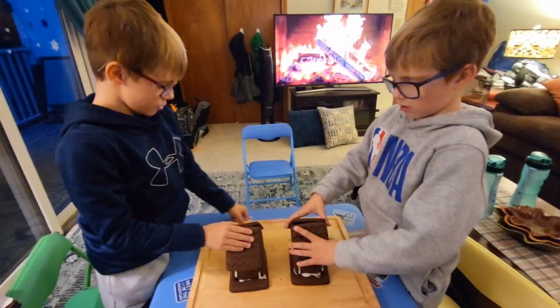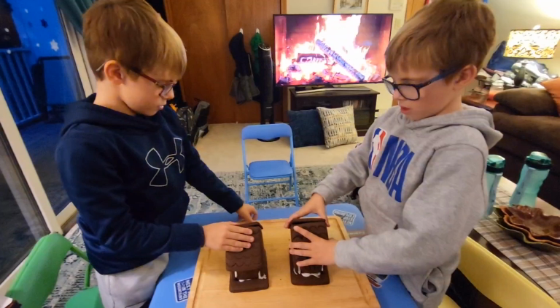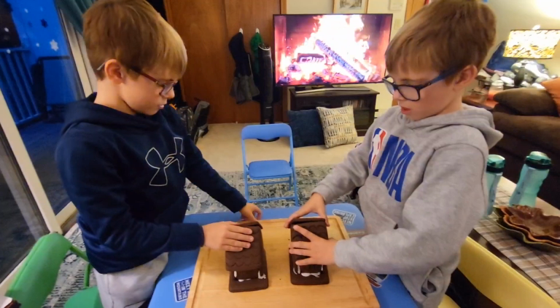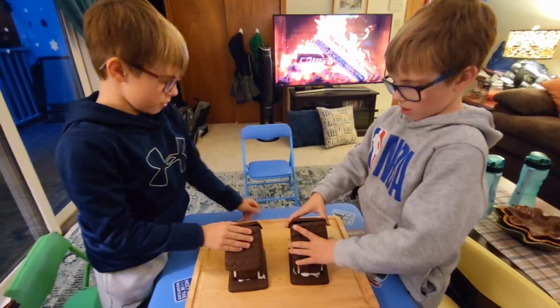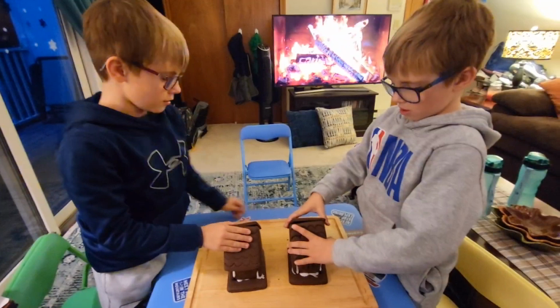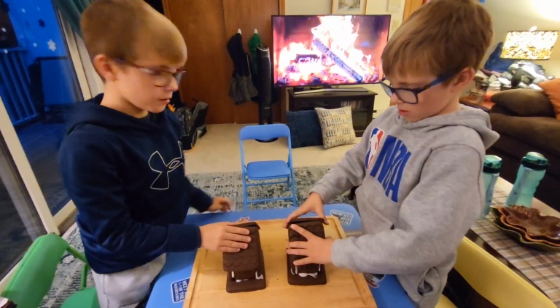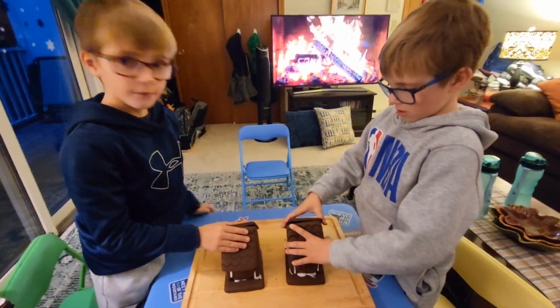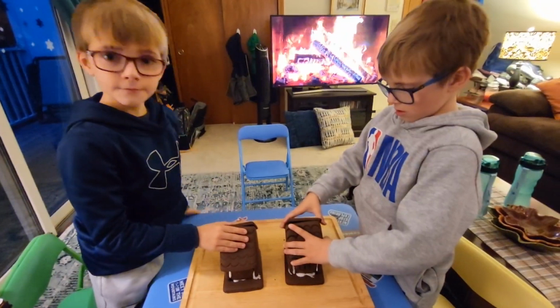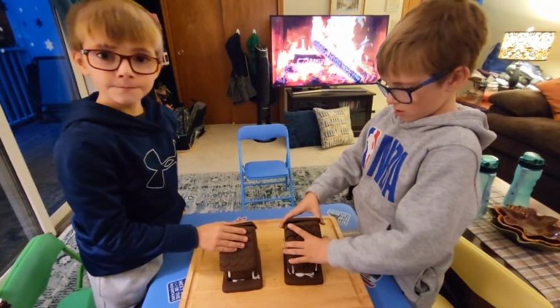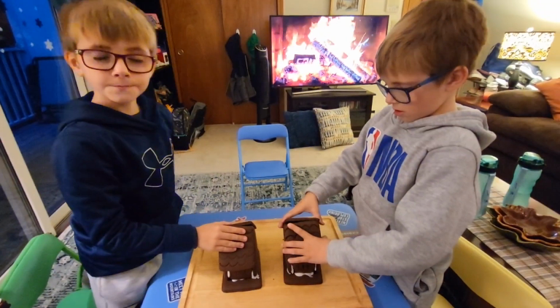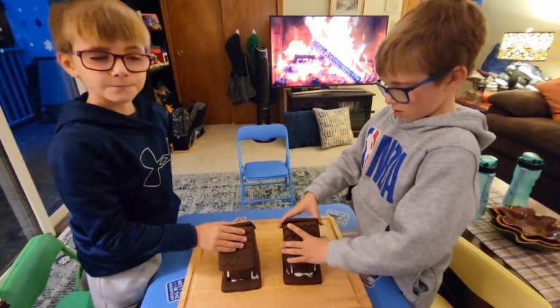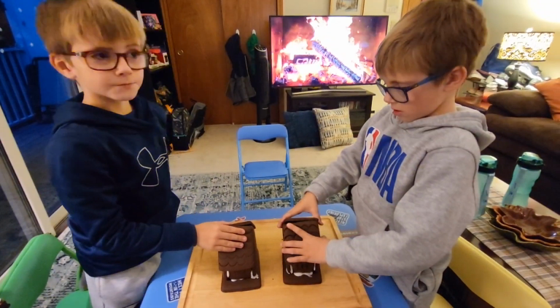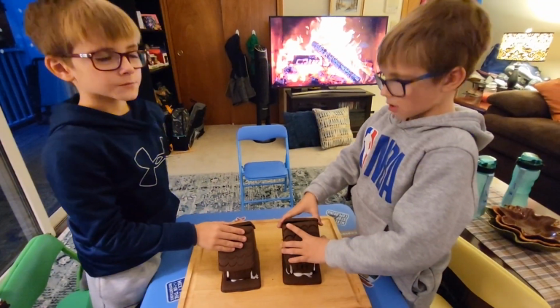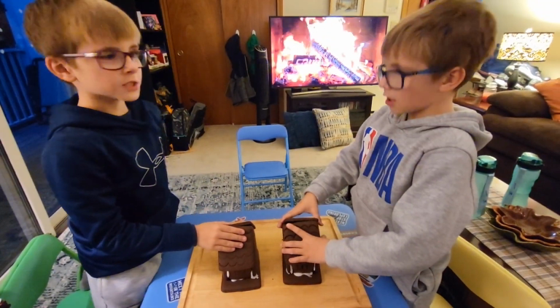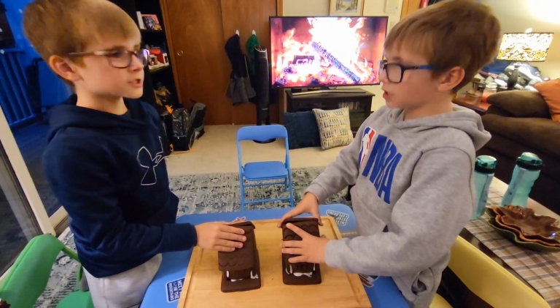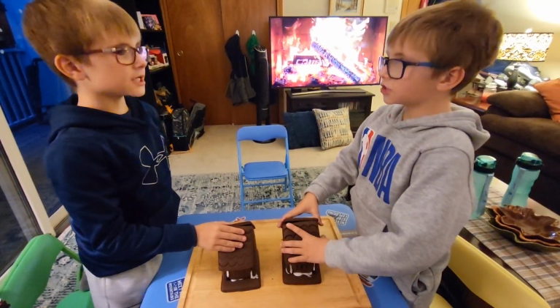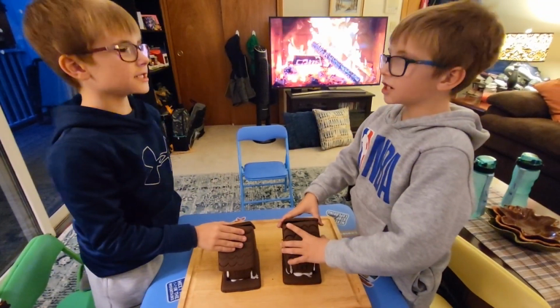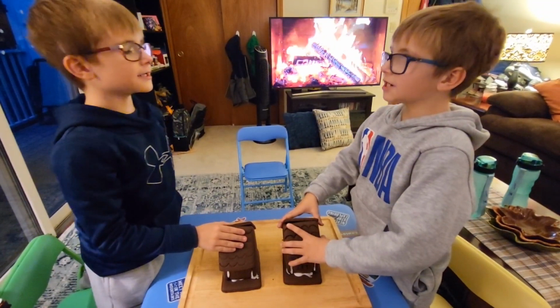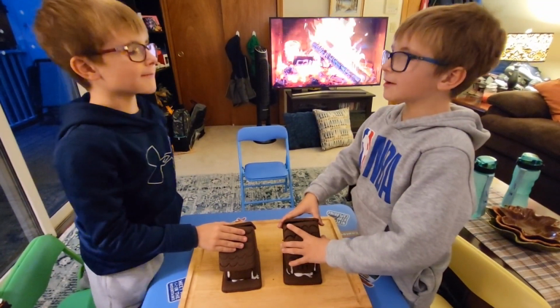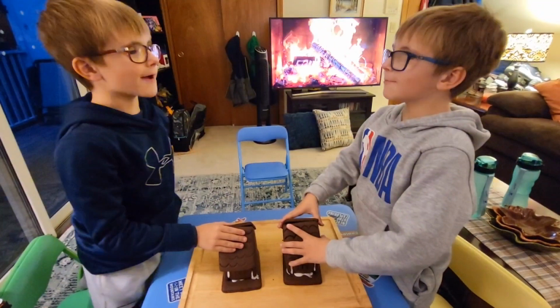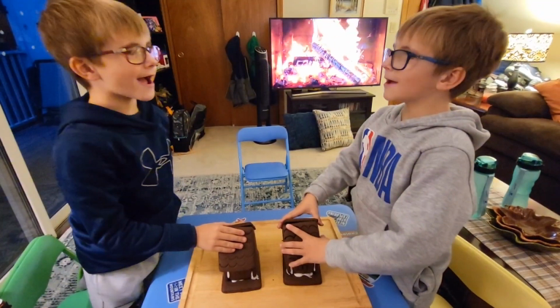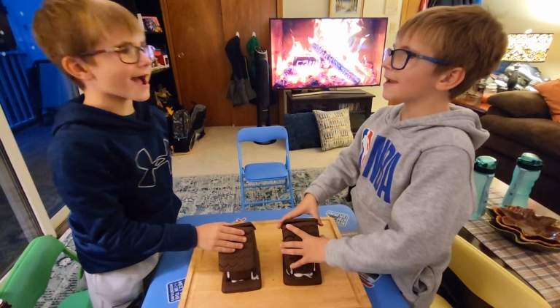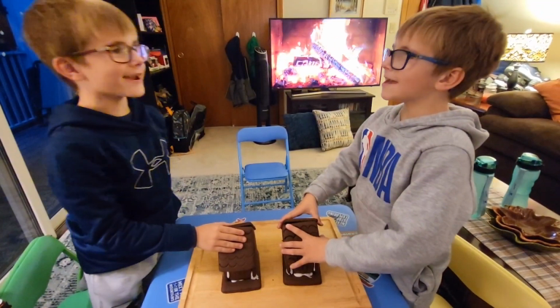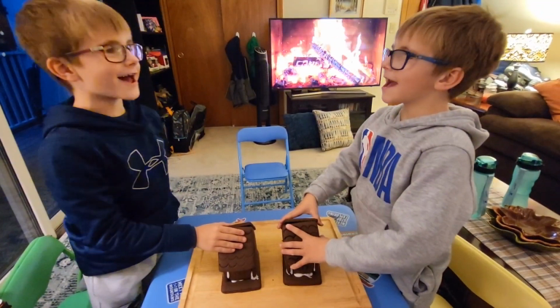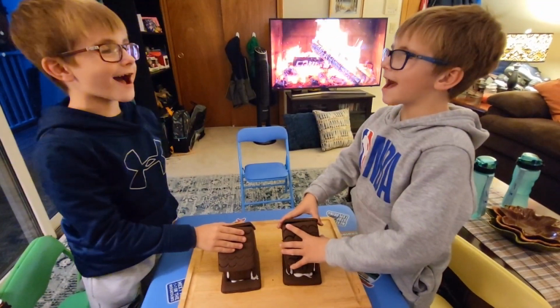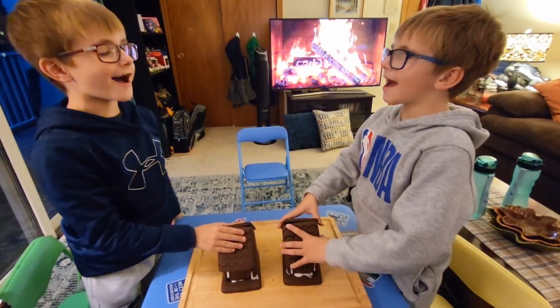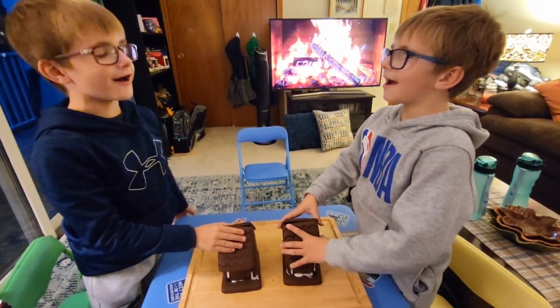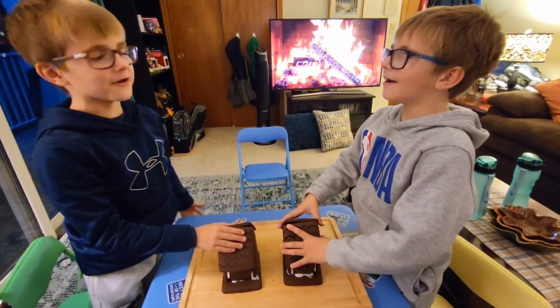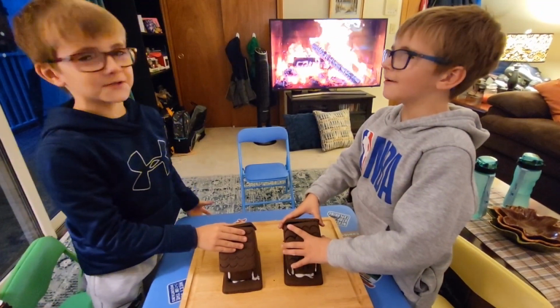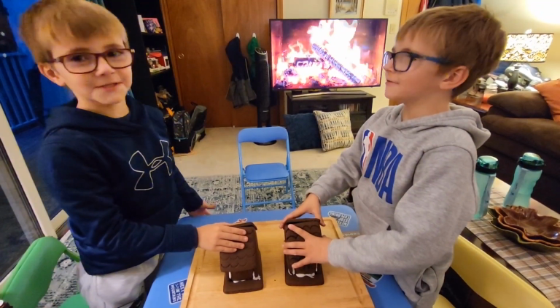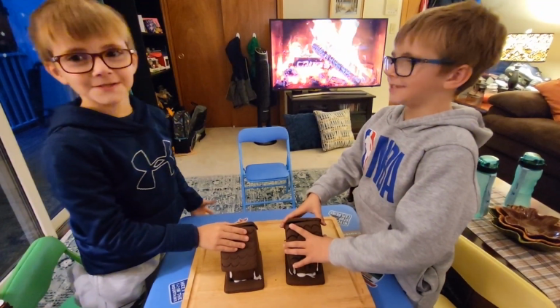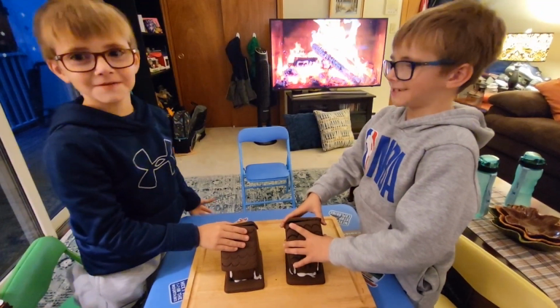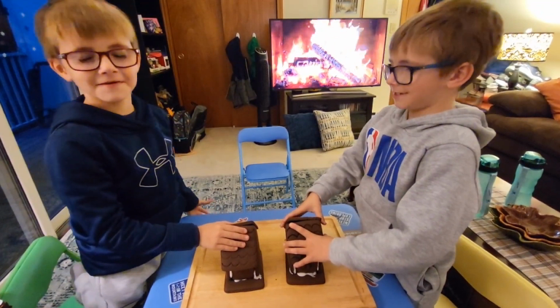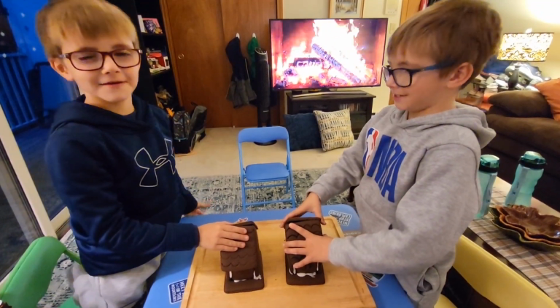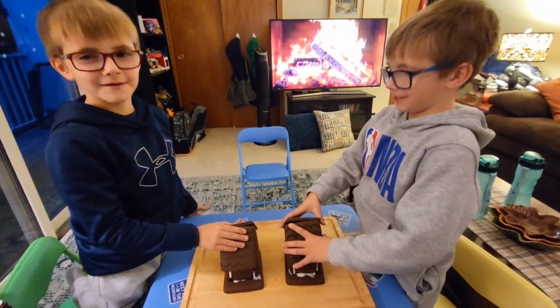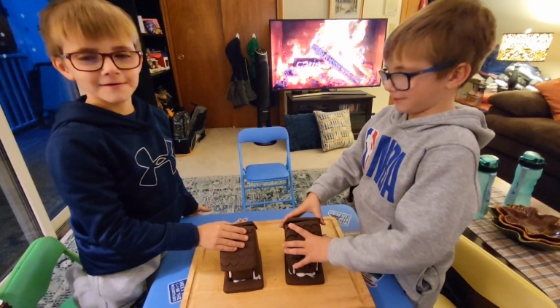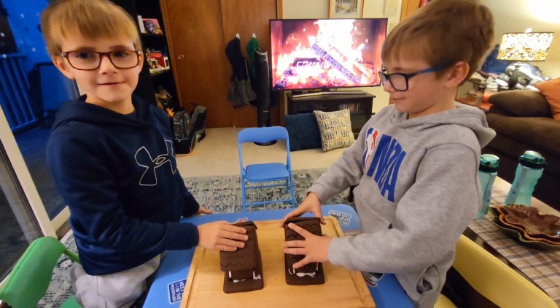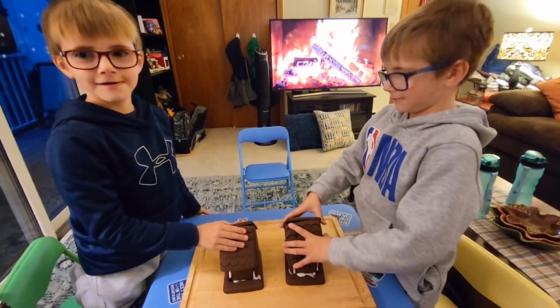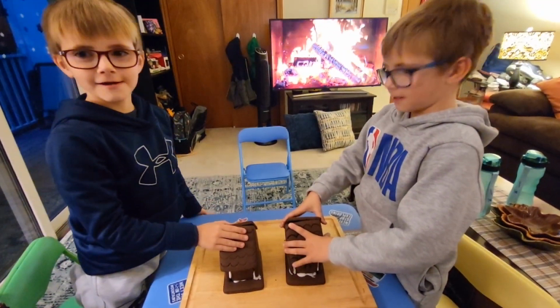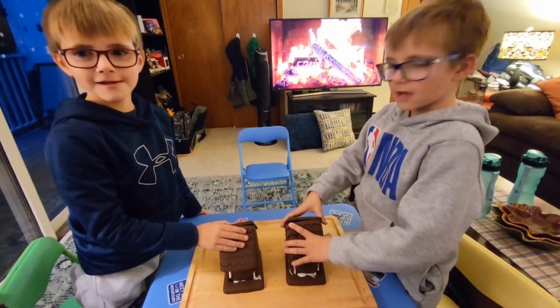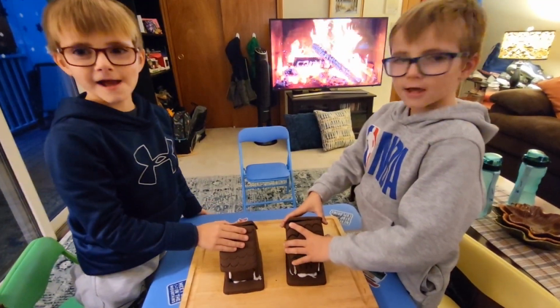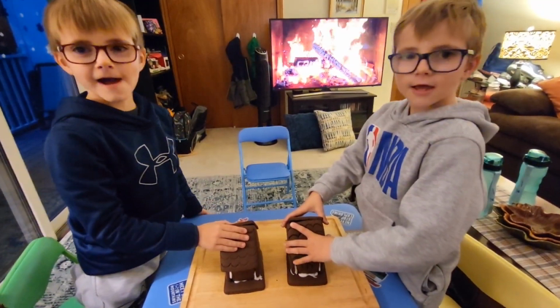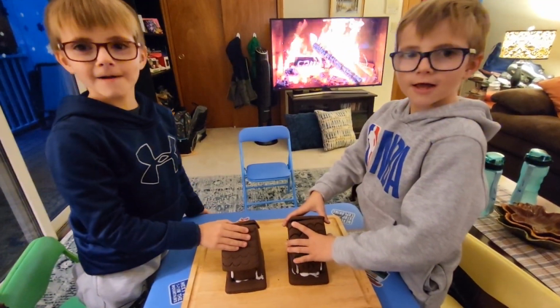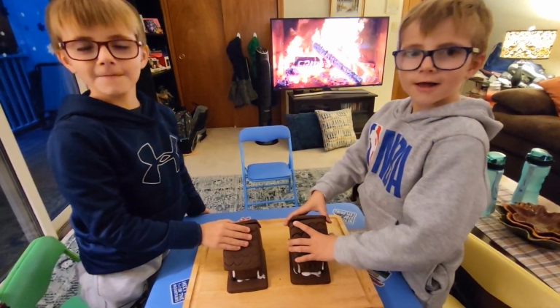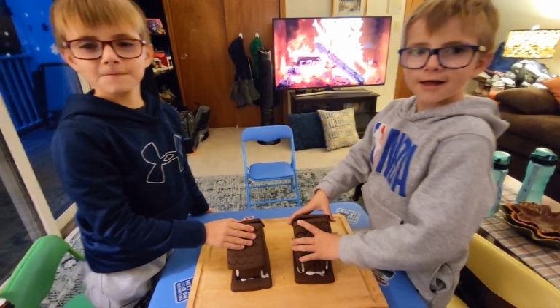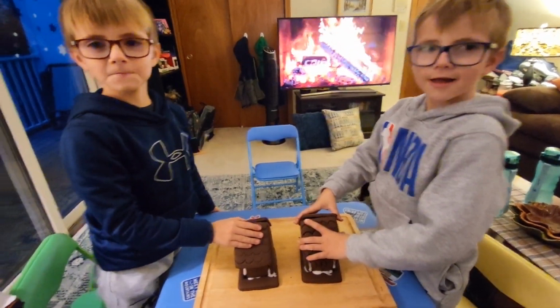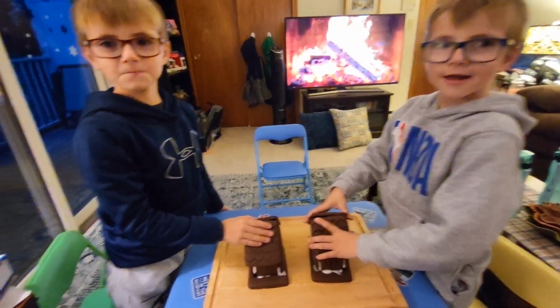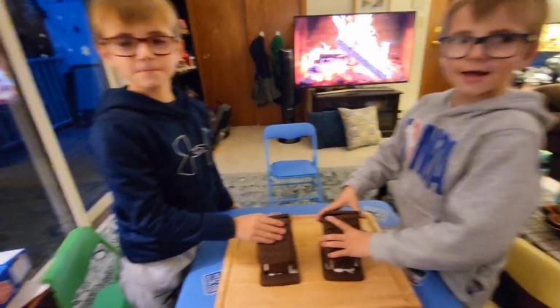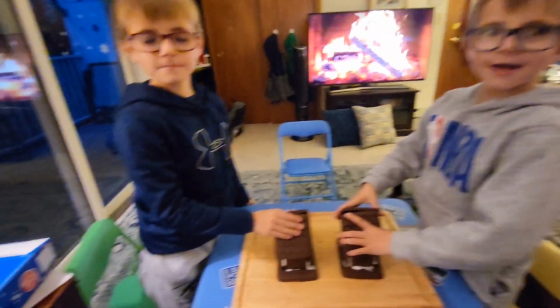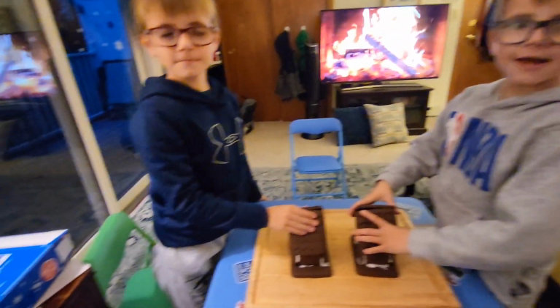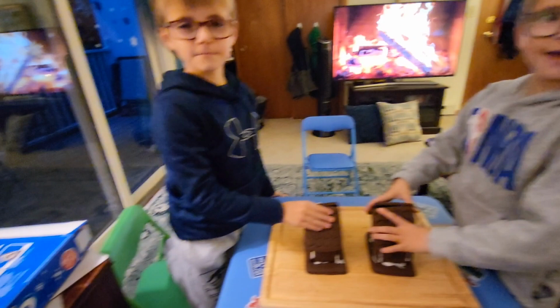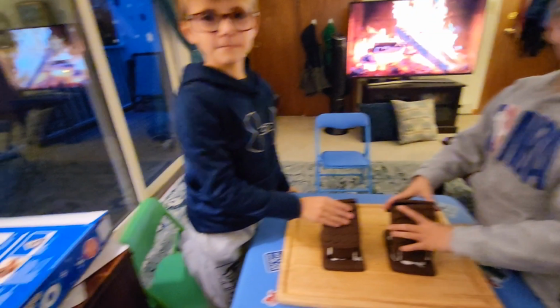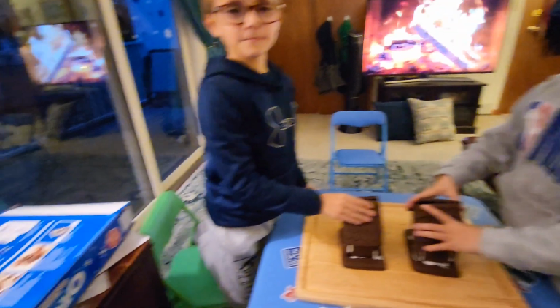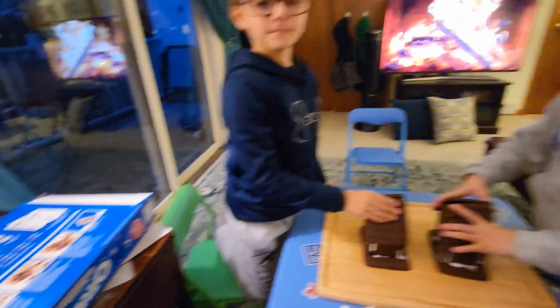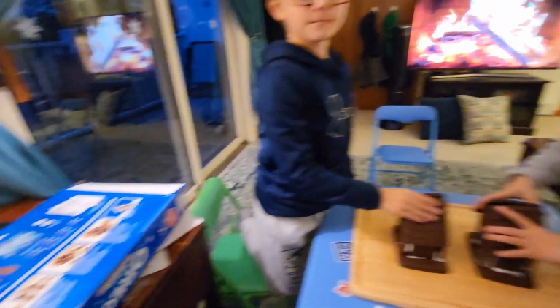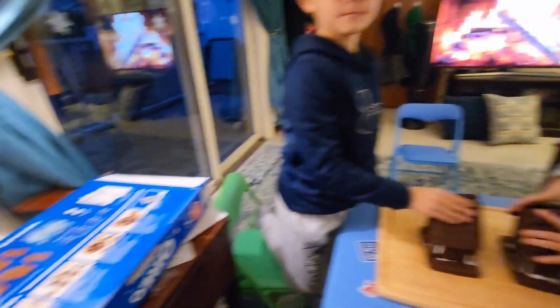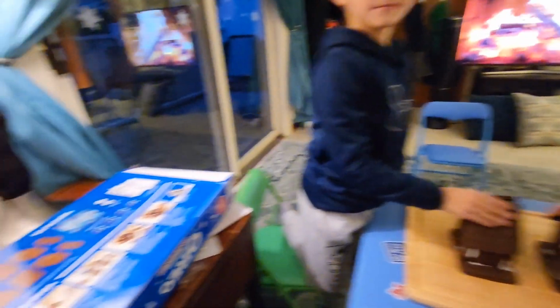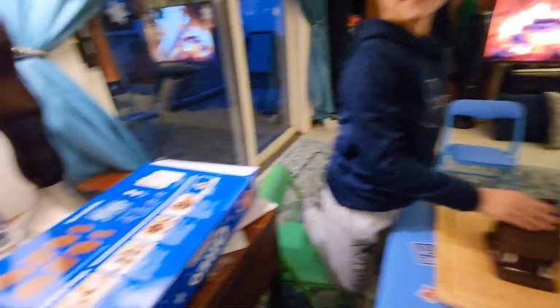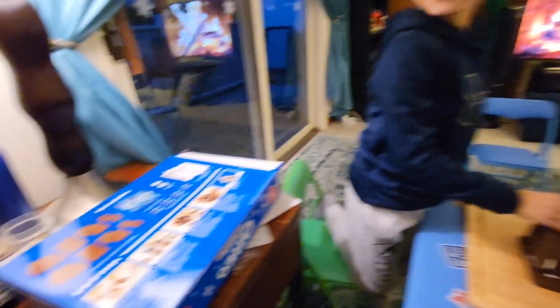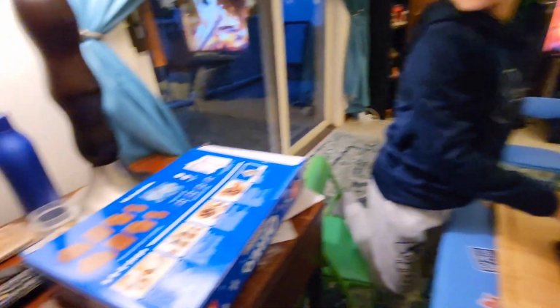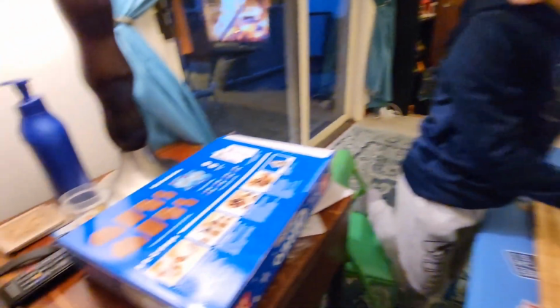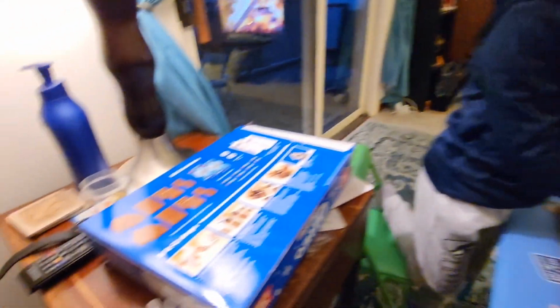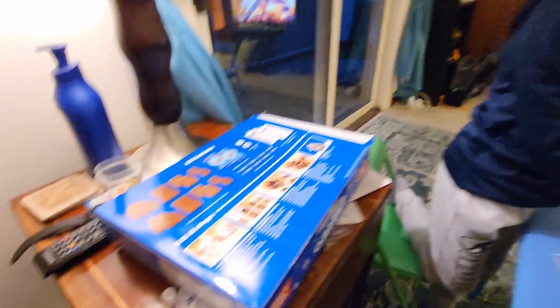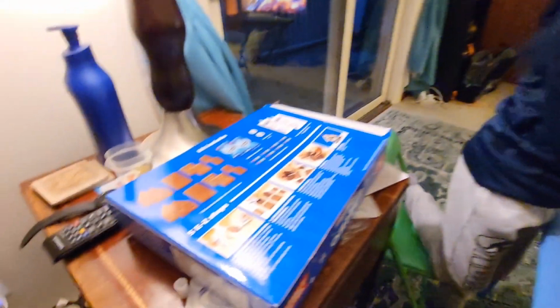Hey guys, what are you making? A gingerbread house! A gingerbread house? Yeah. Like this one over here? Yeah.